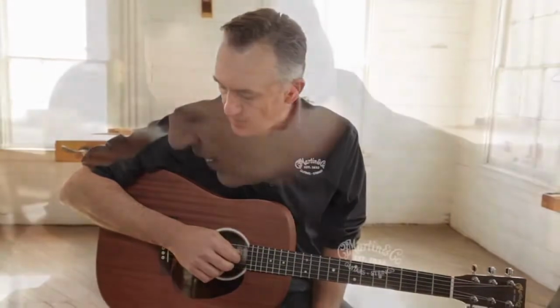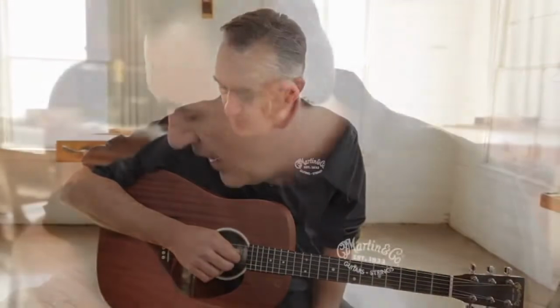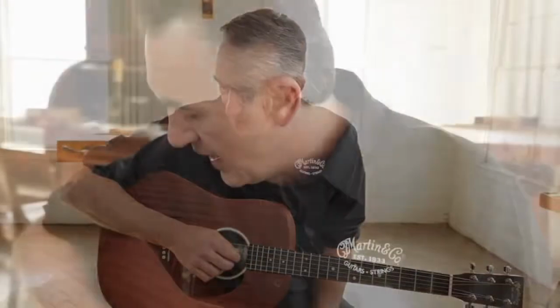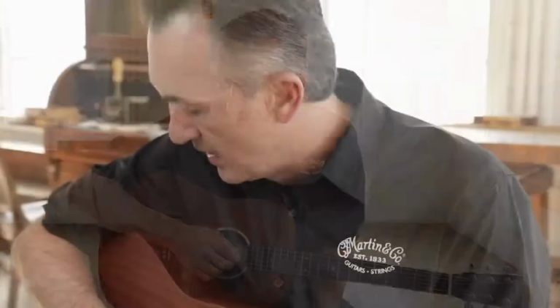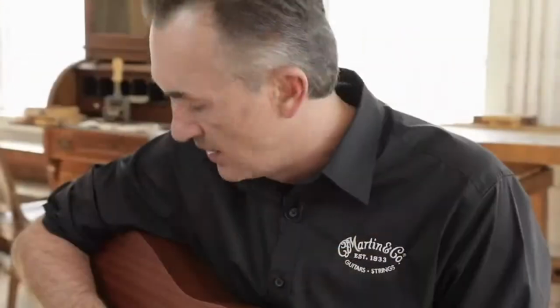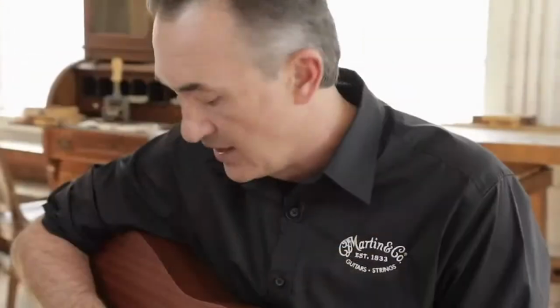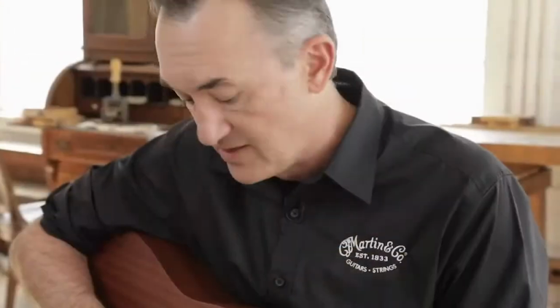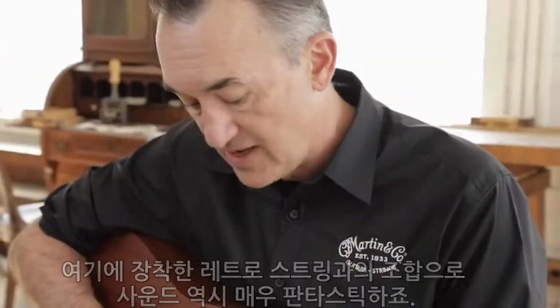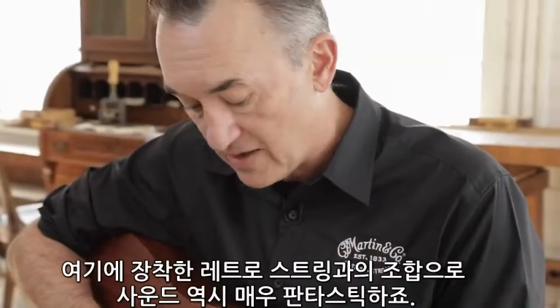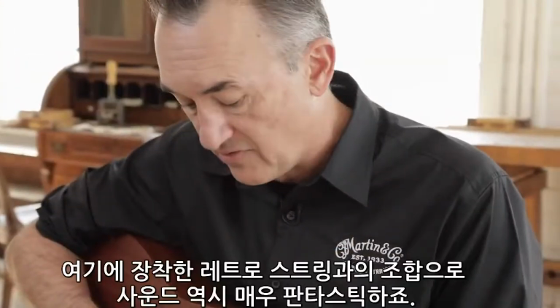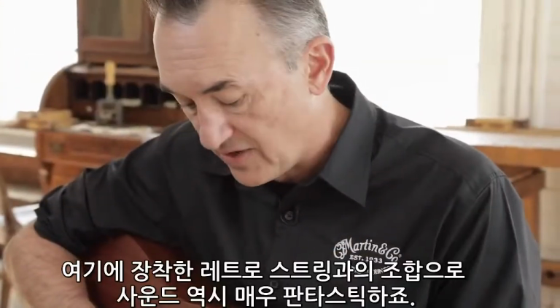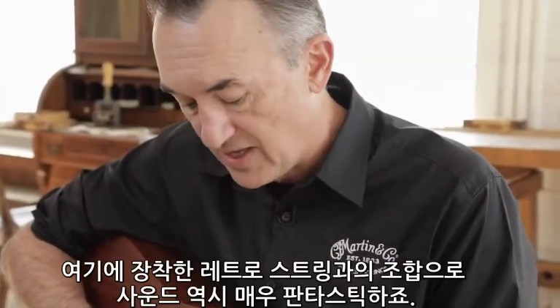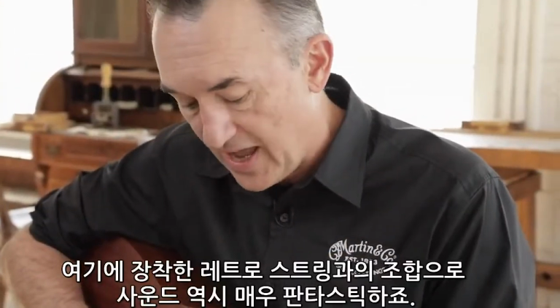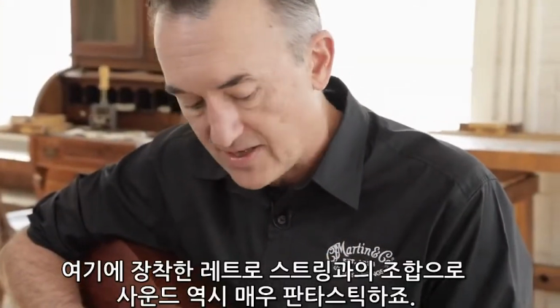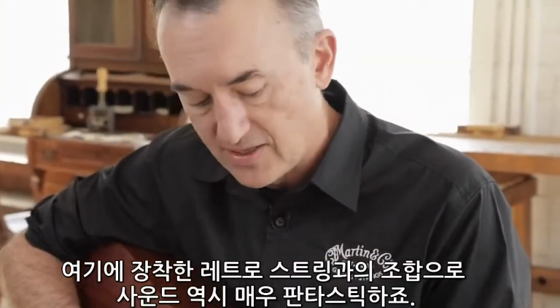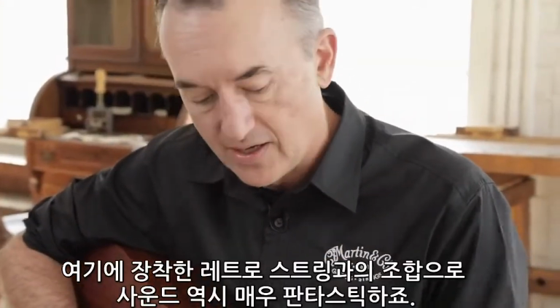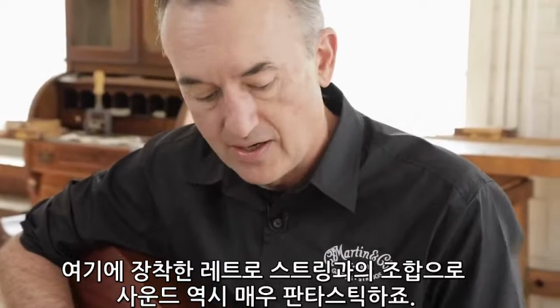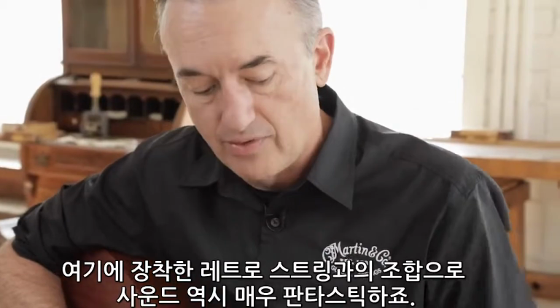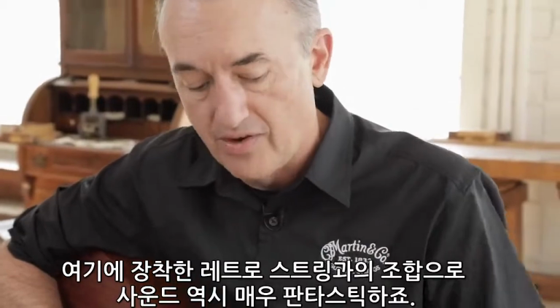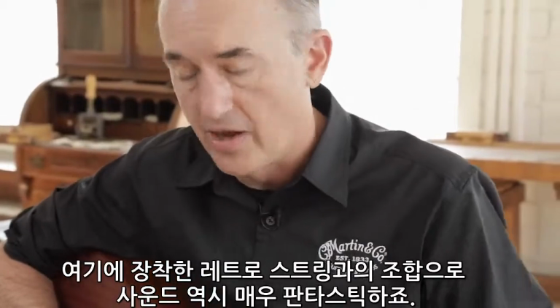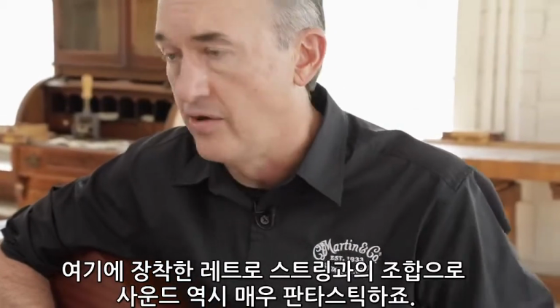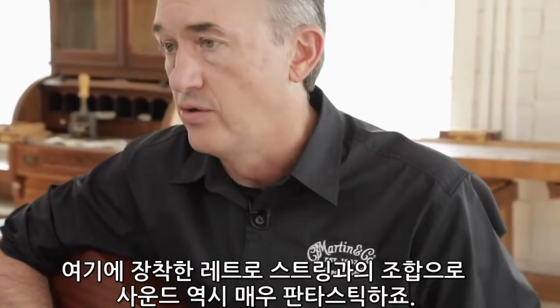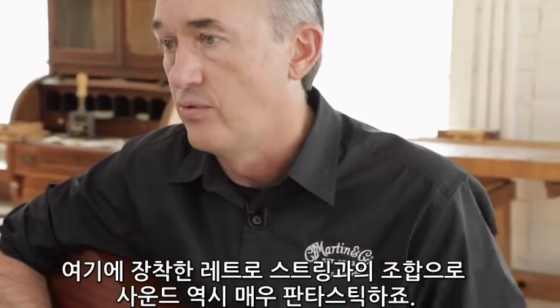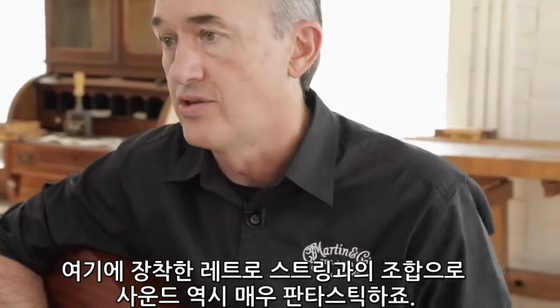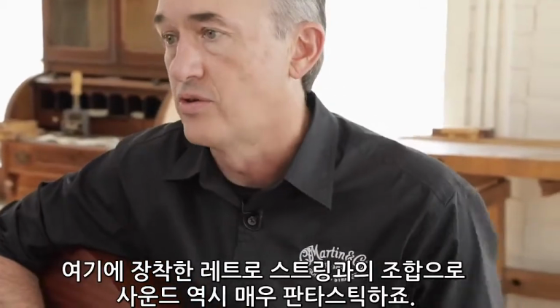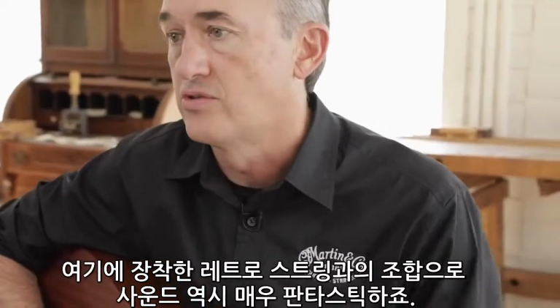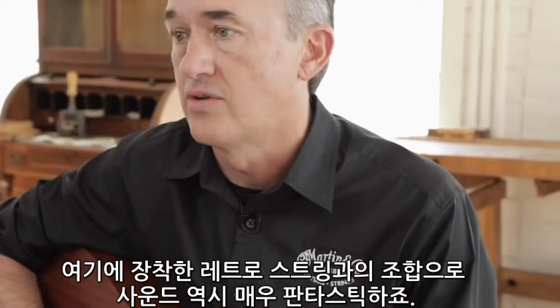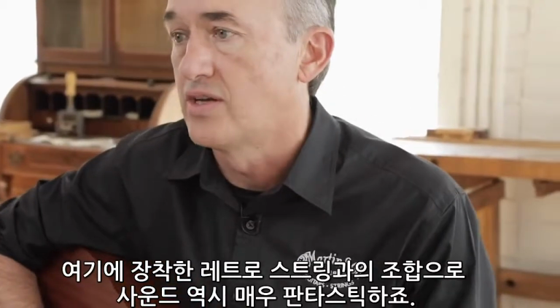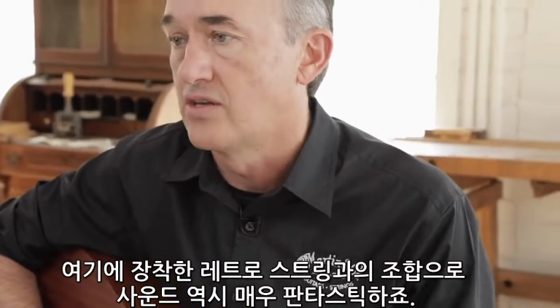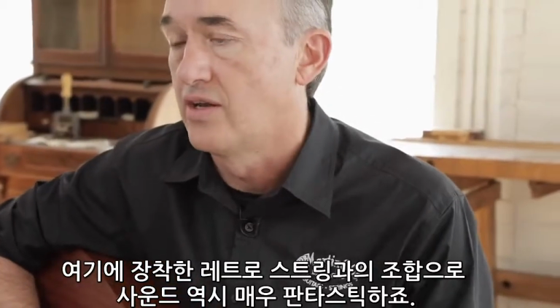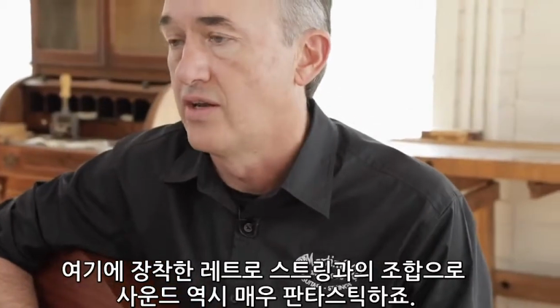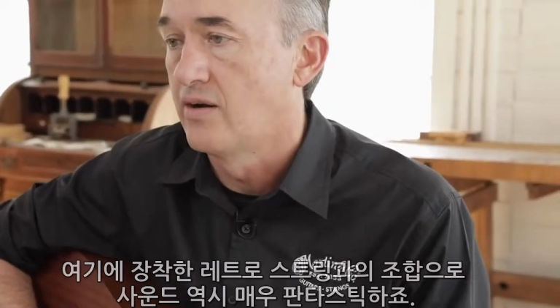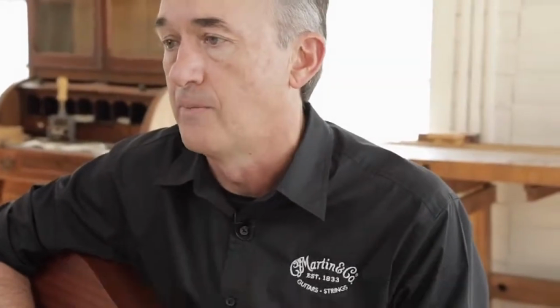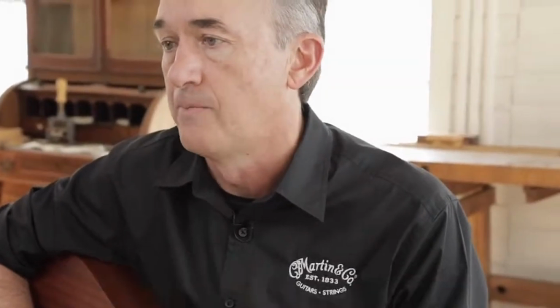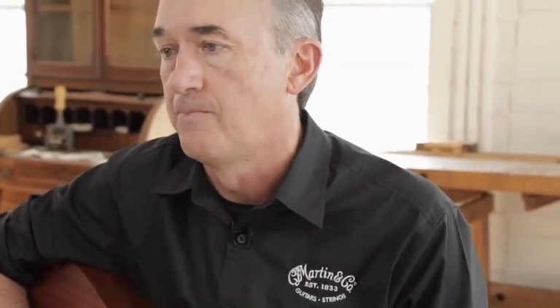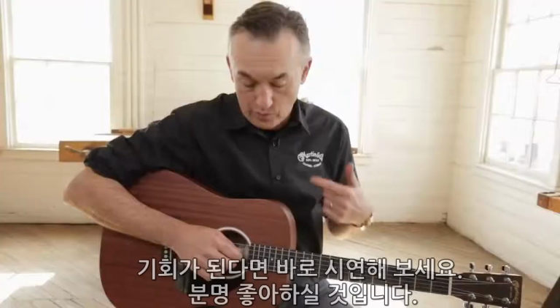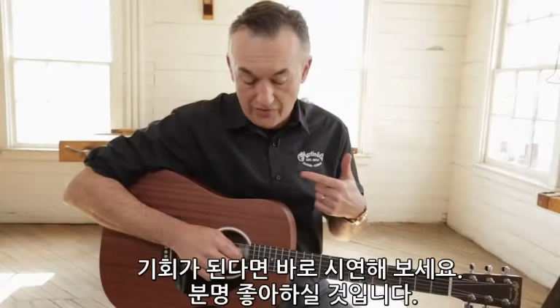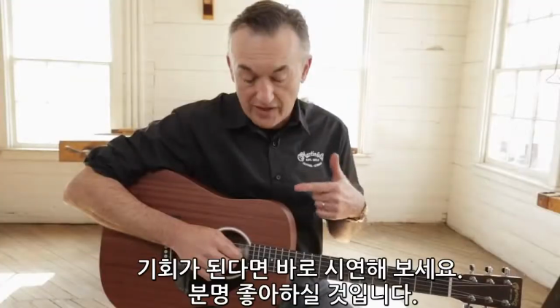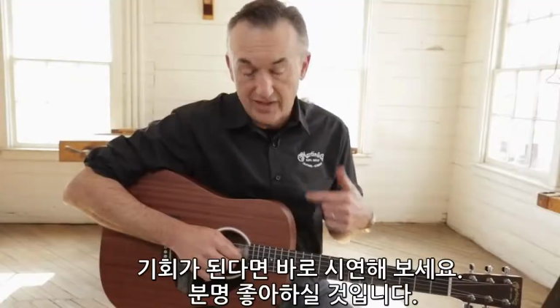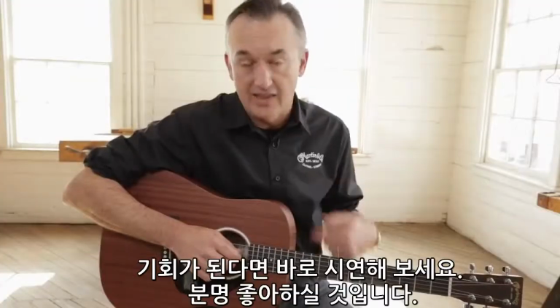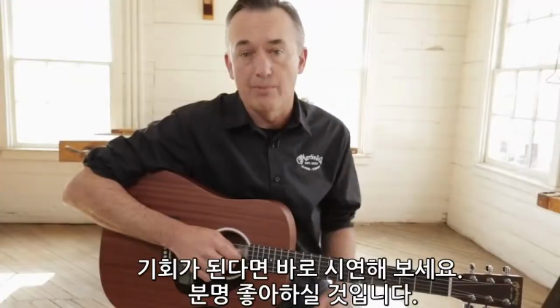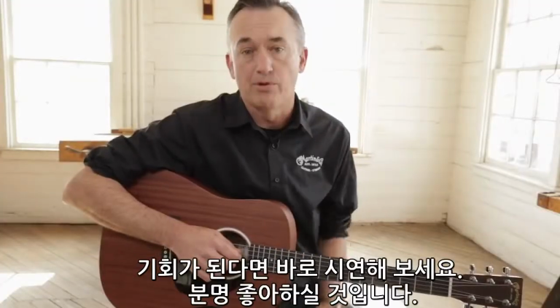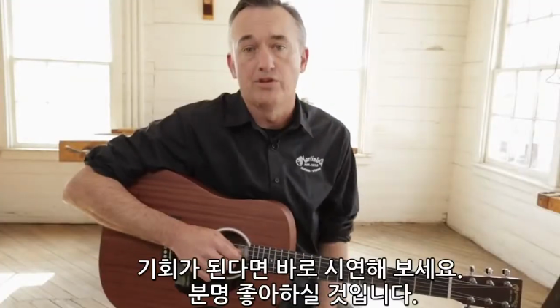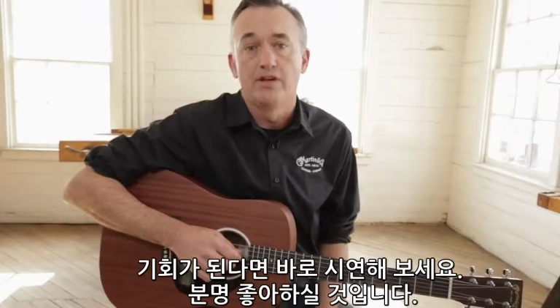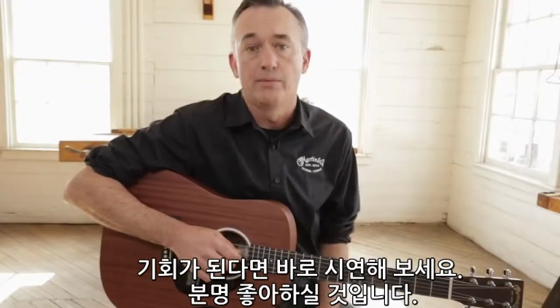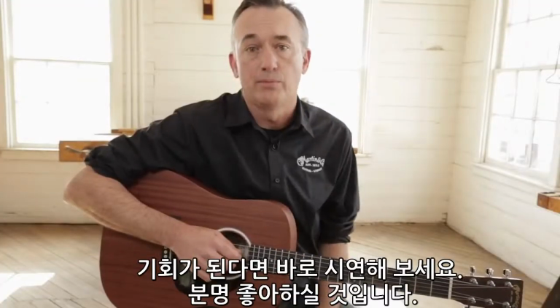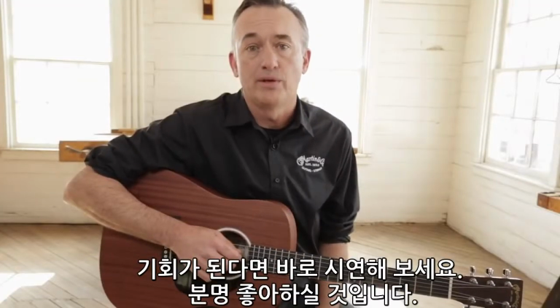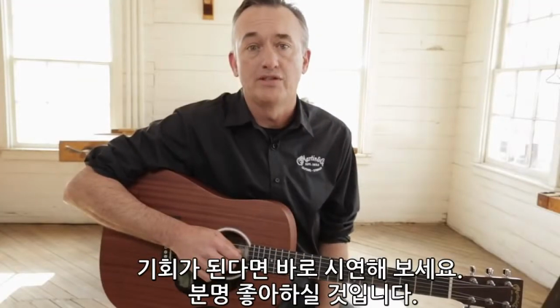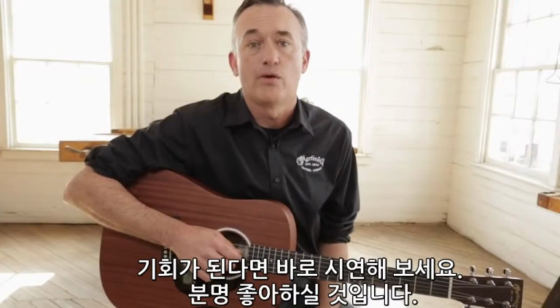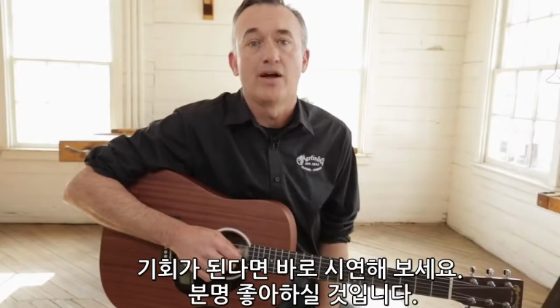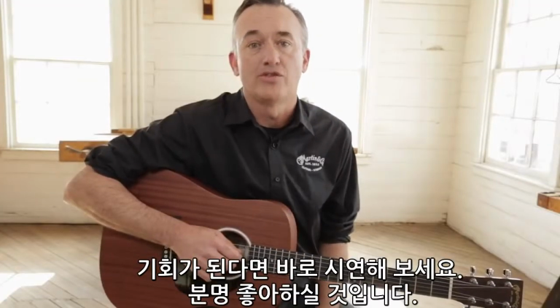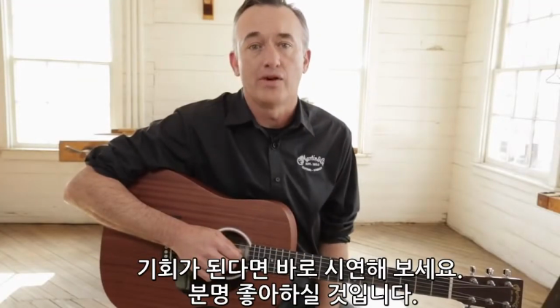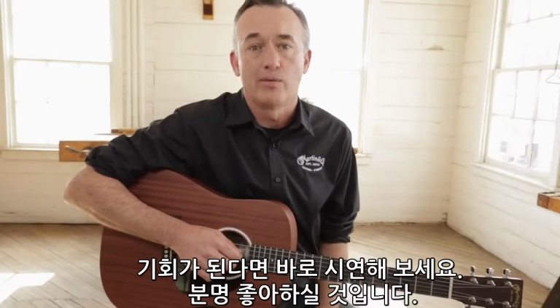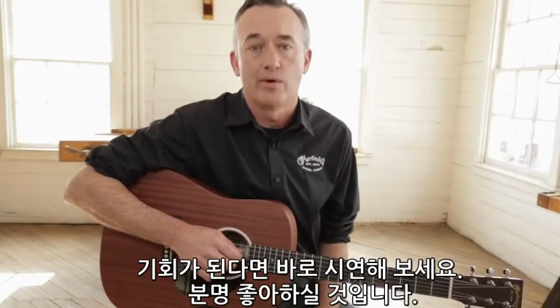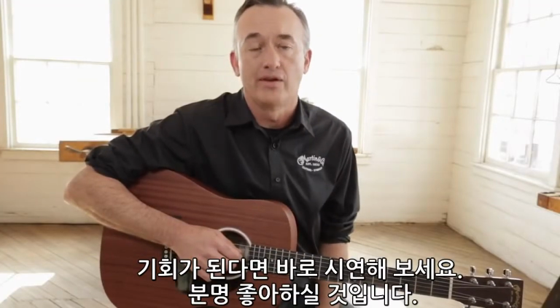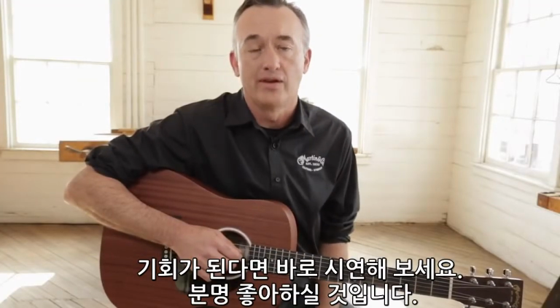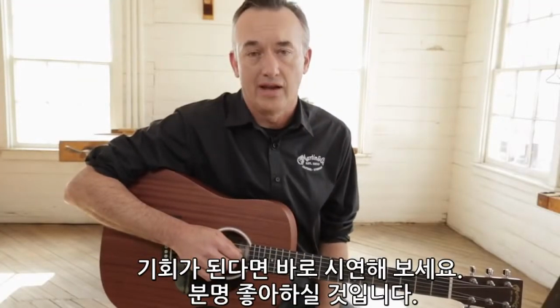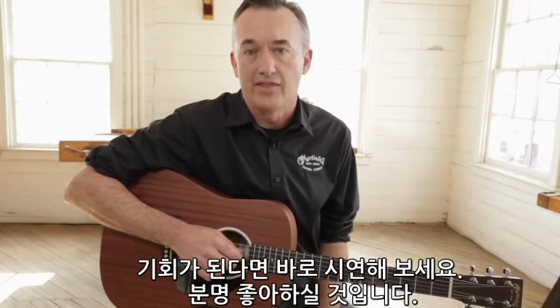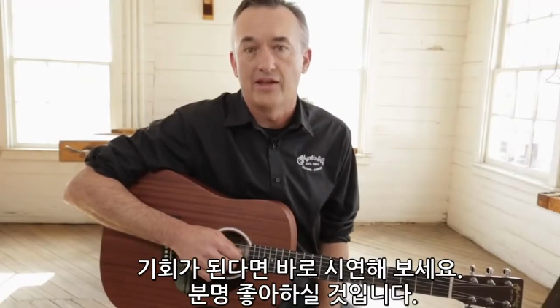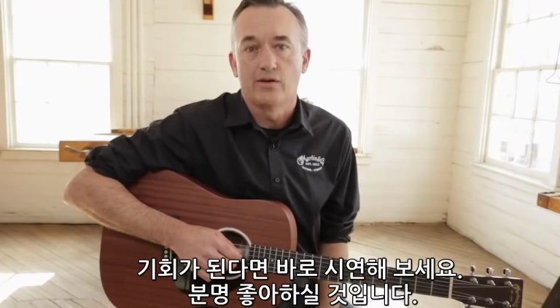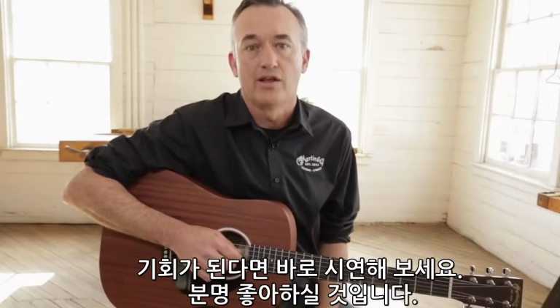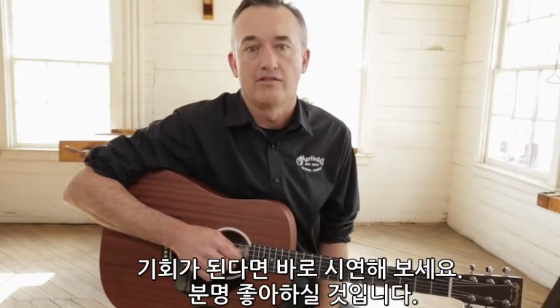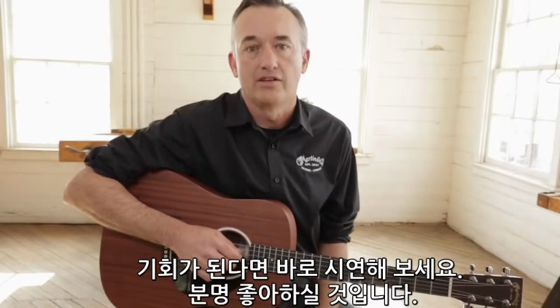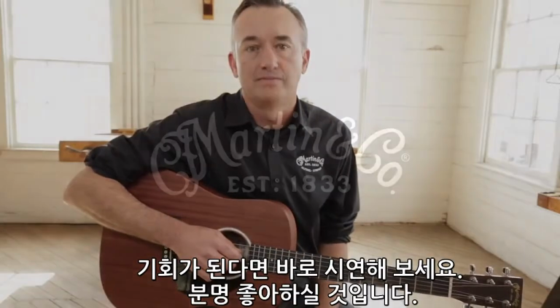And it sounds fantastic. We've got our new retro strings on here. If you get the opportunity, please go out and try one. I think you'll love it.